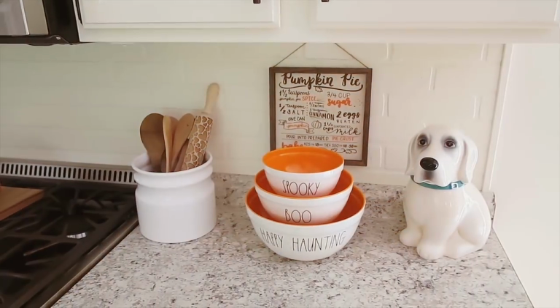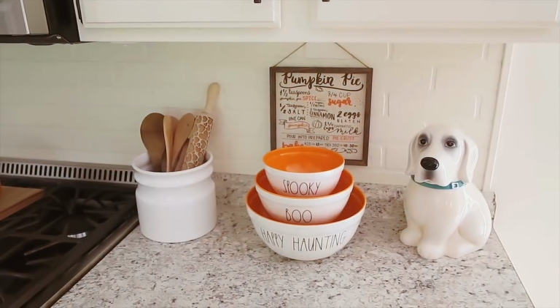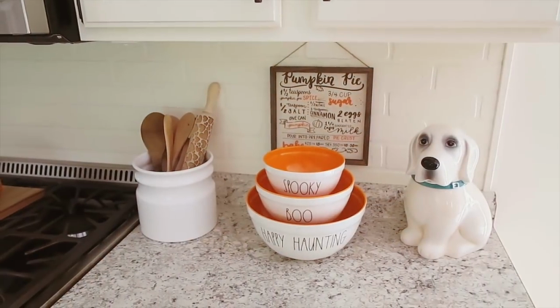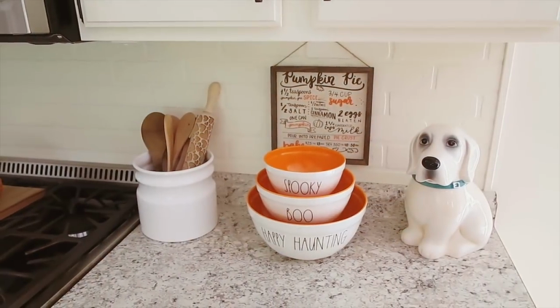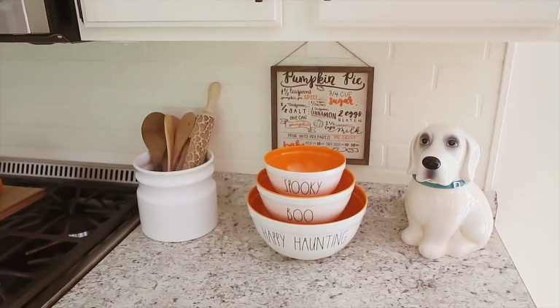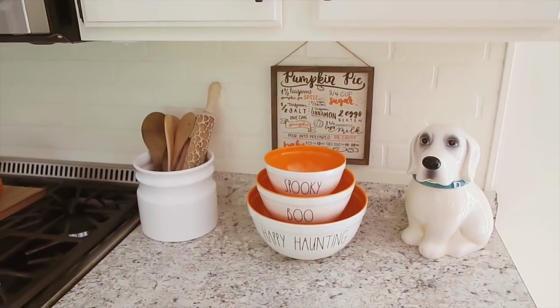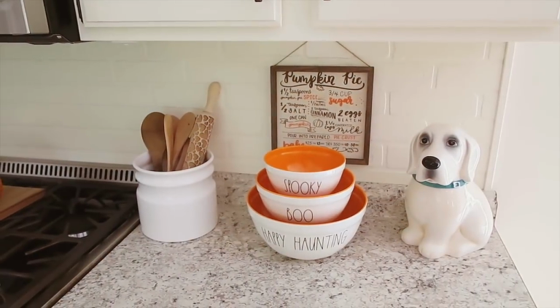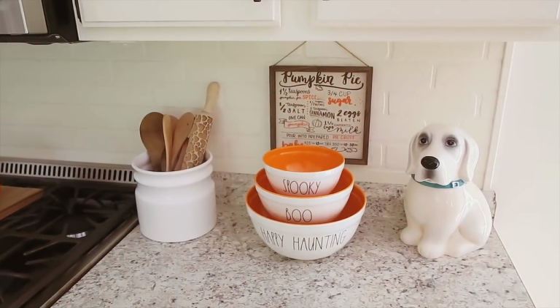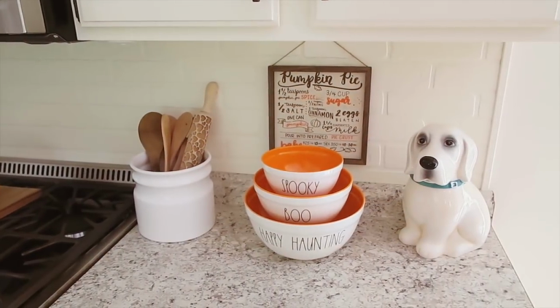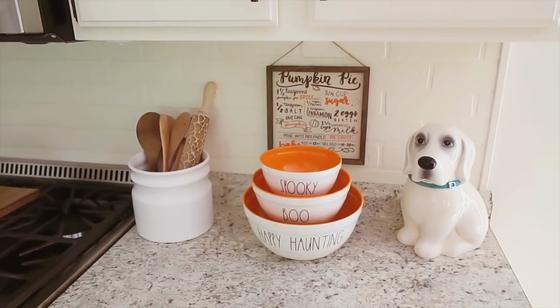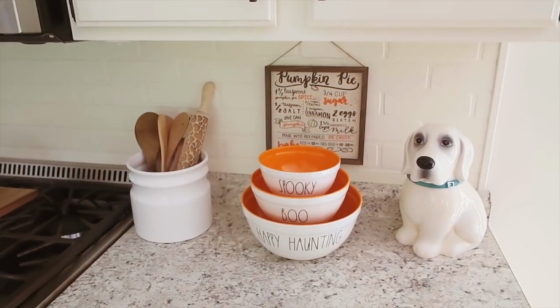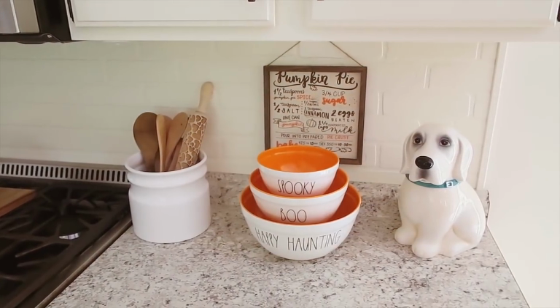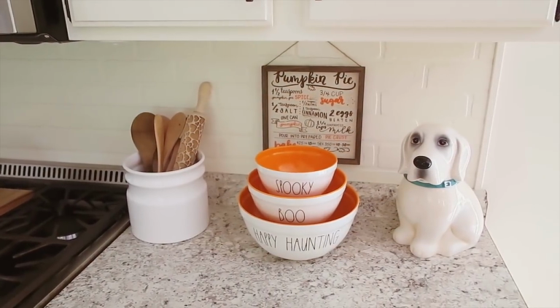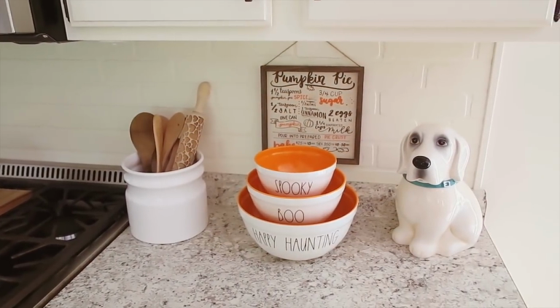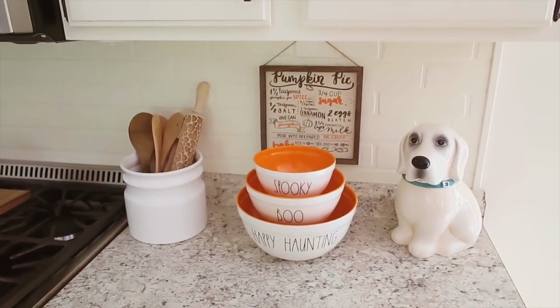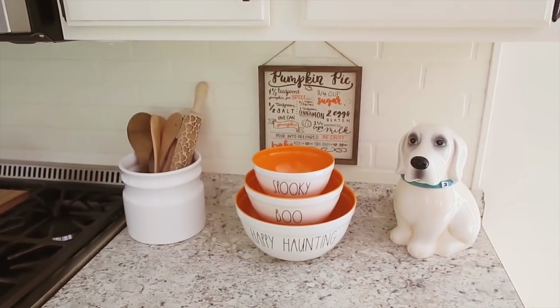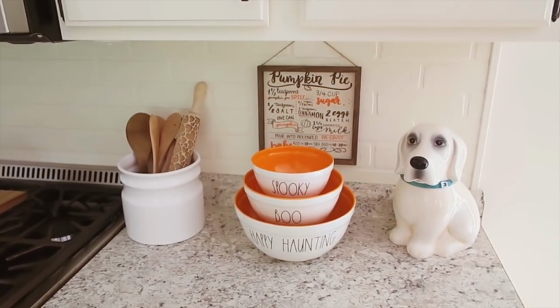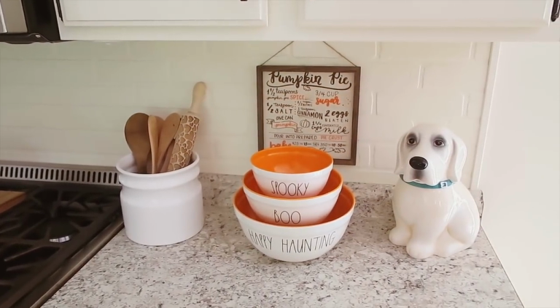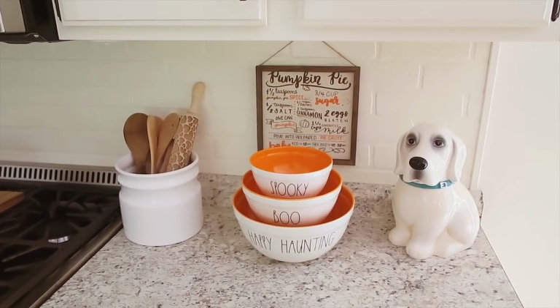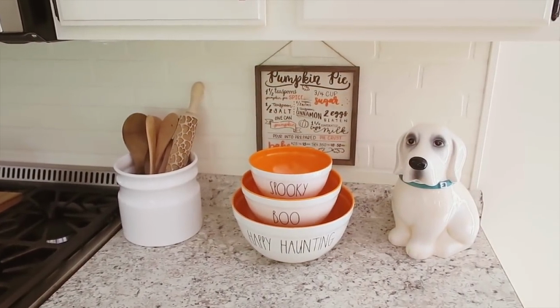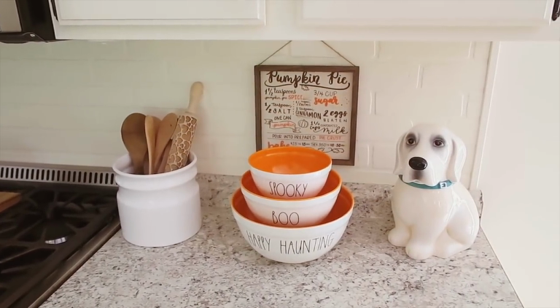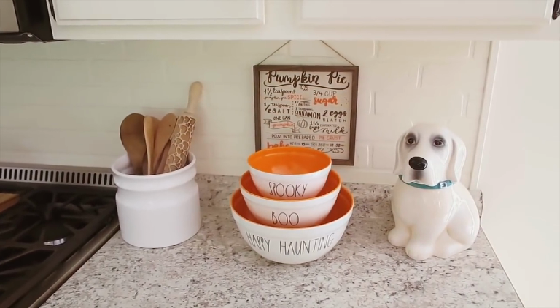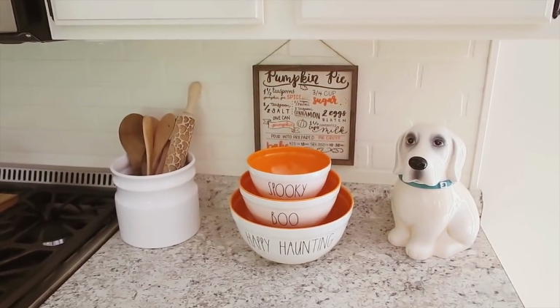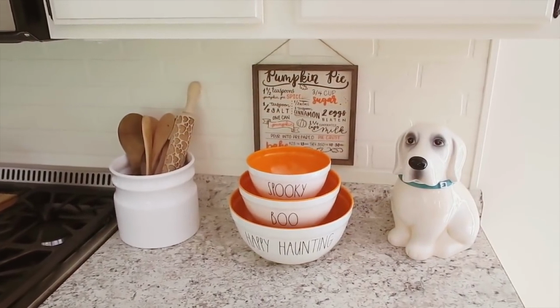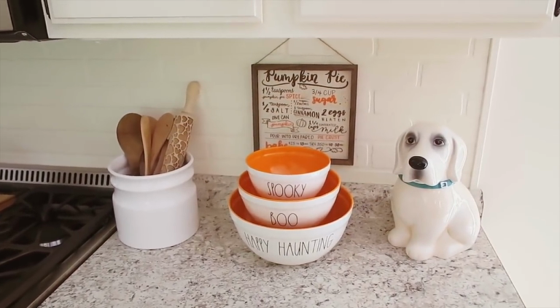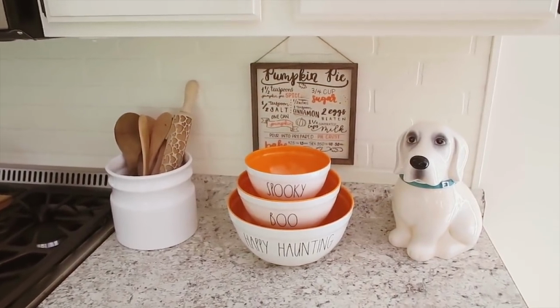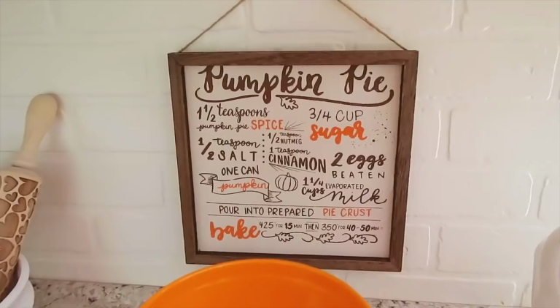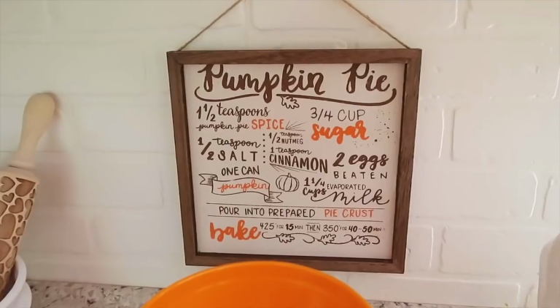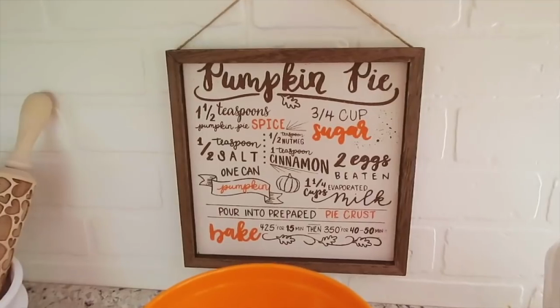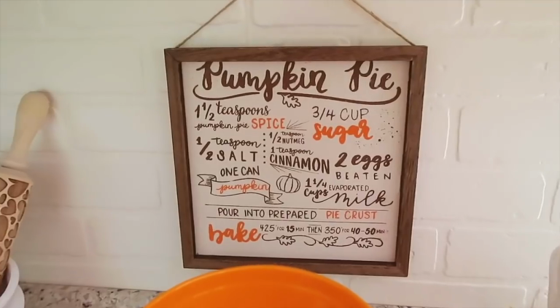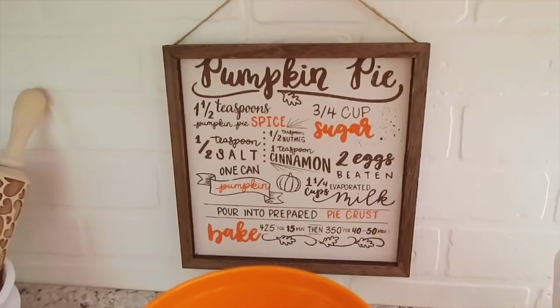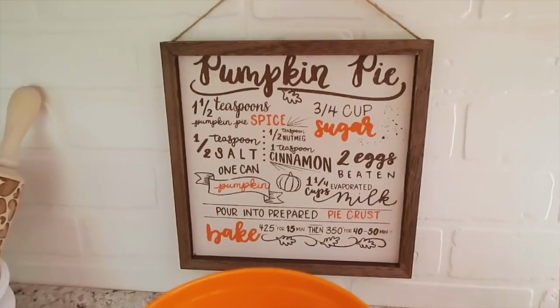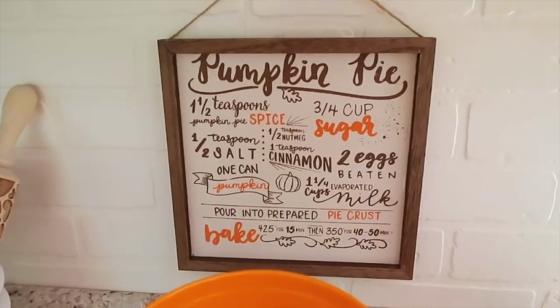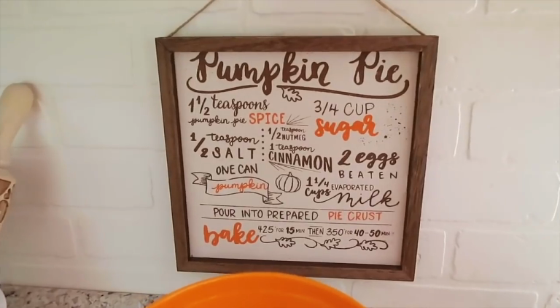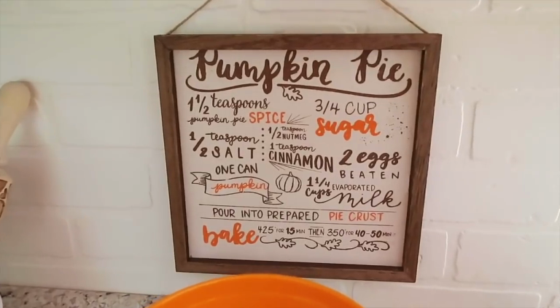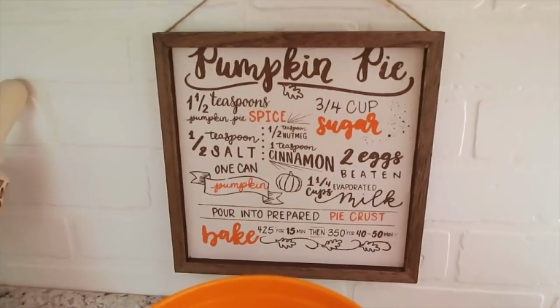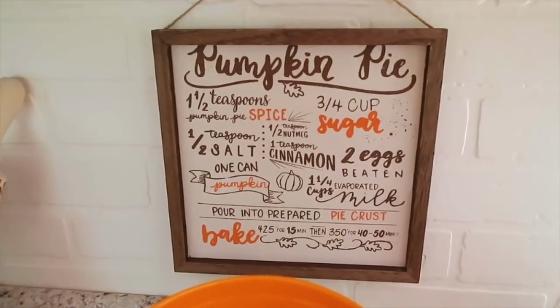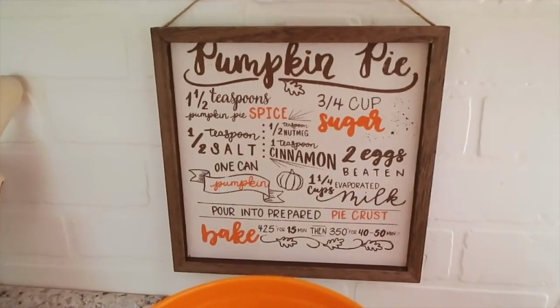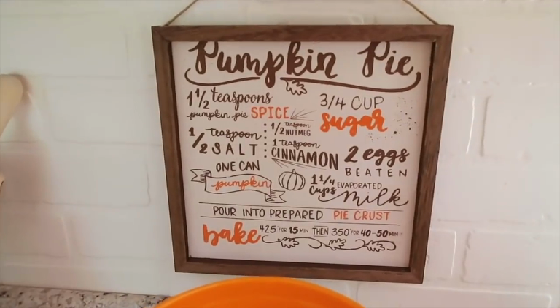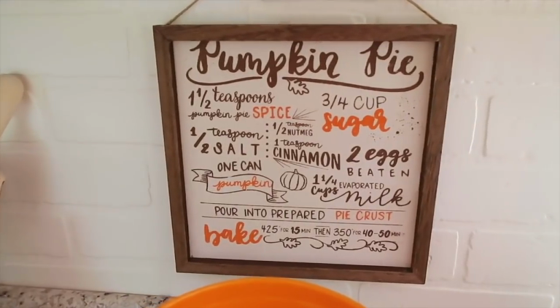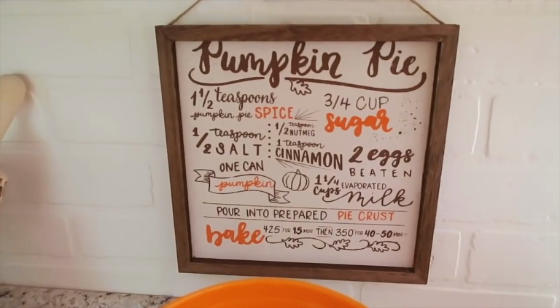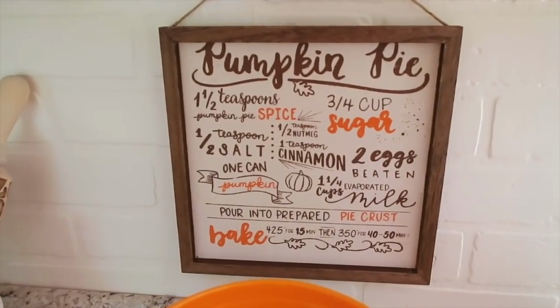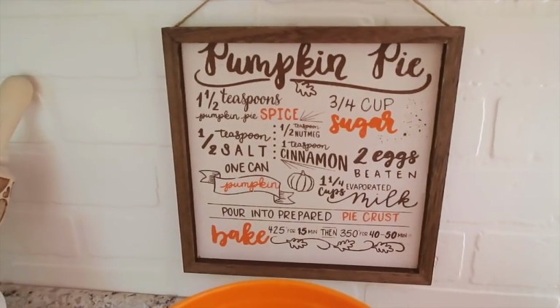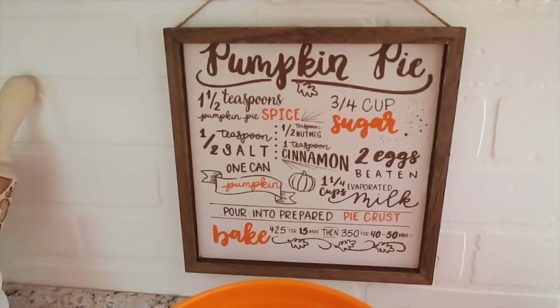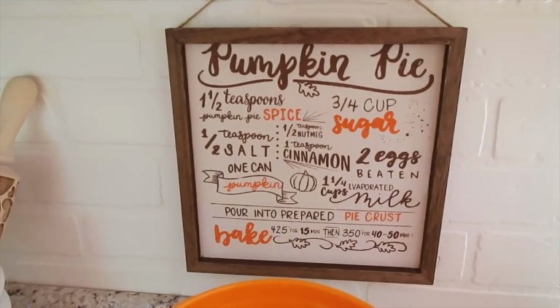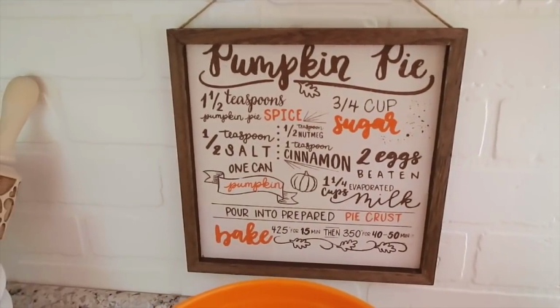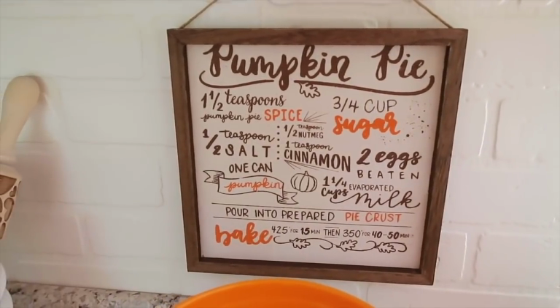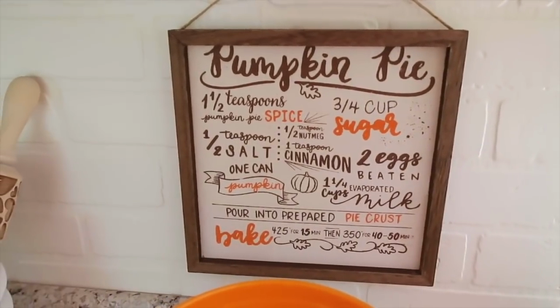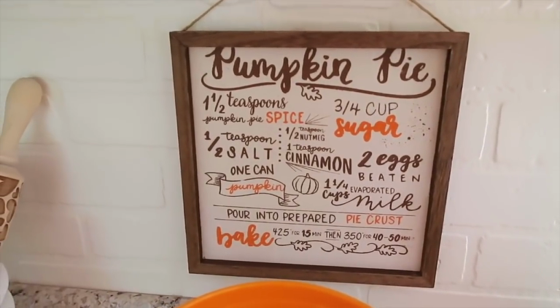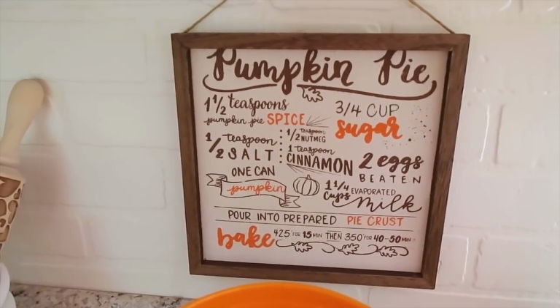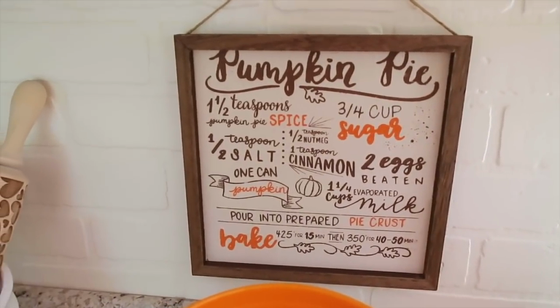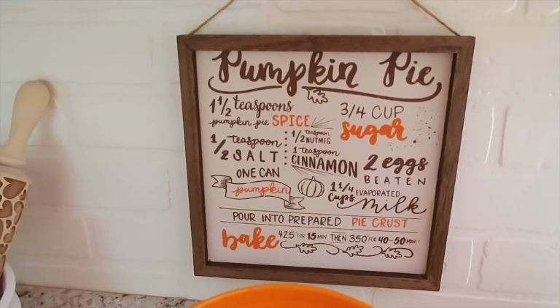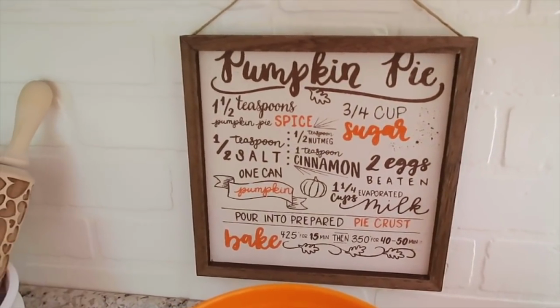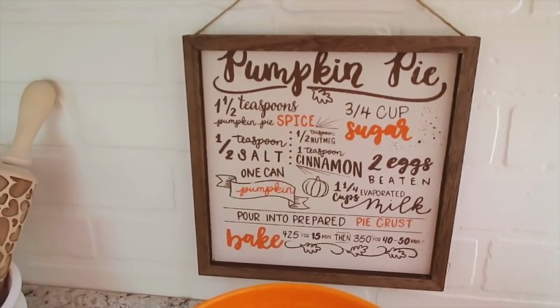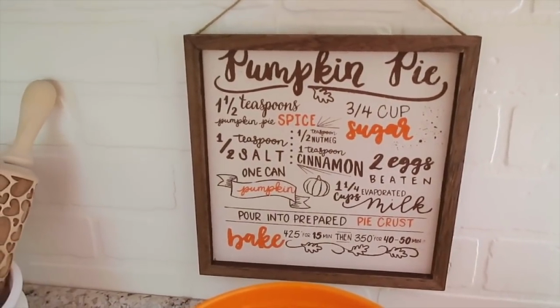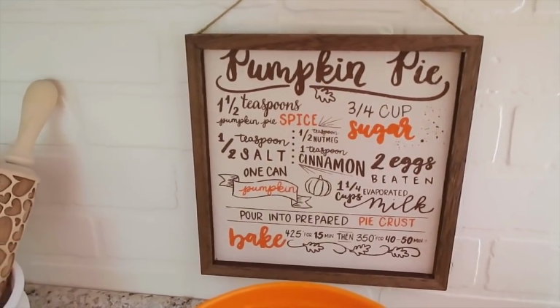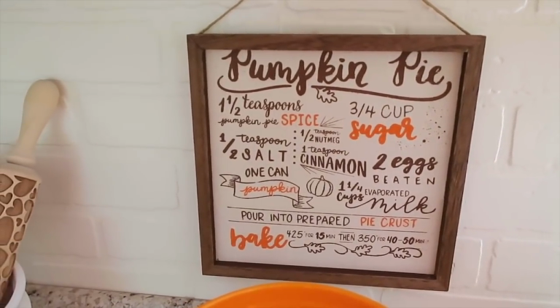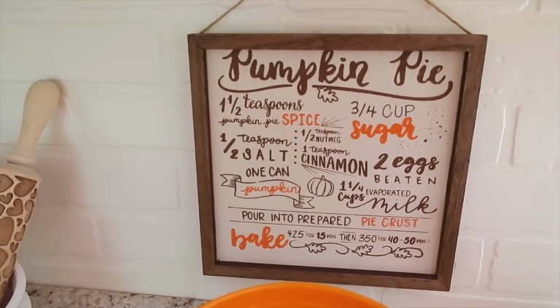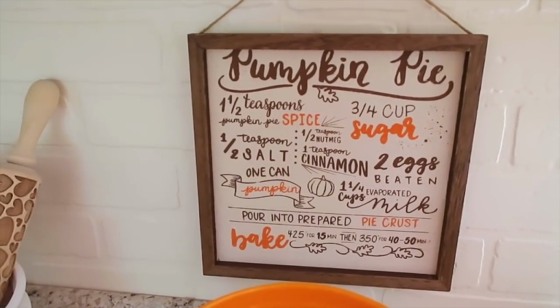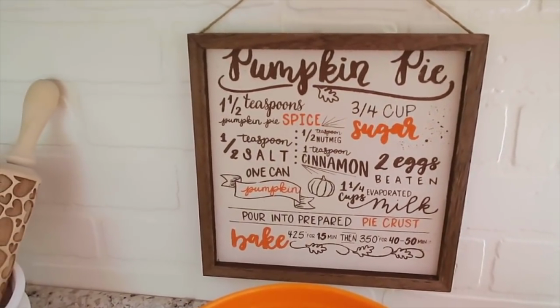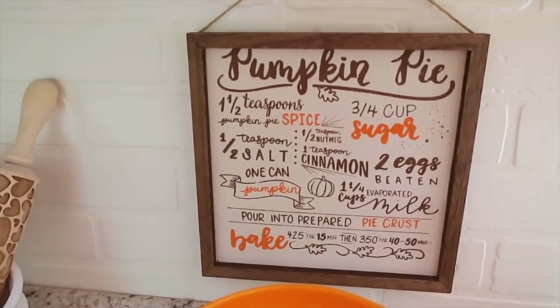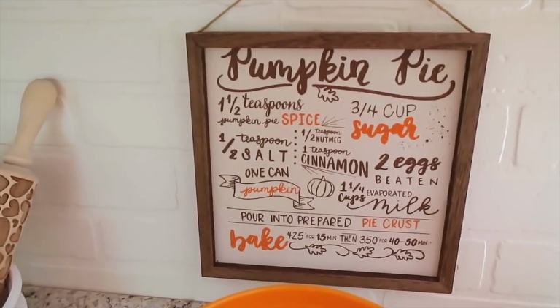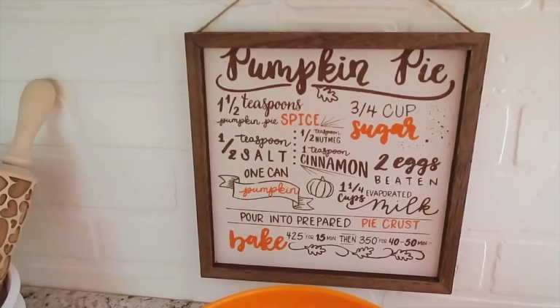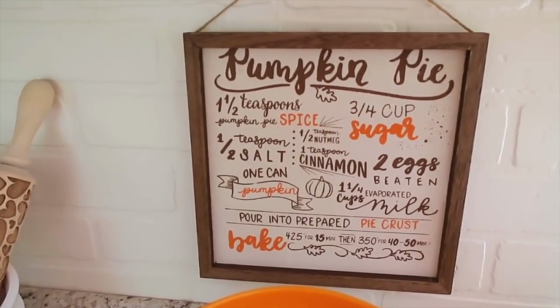This is what it looks like over here hanging up in my kitchen. I absolutely love this little pie sign so much.